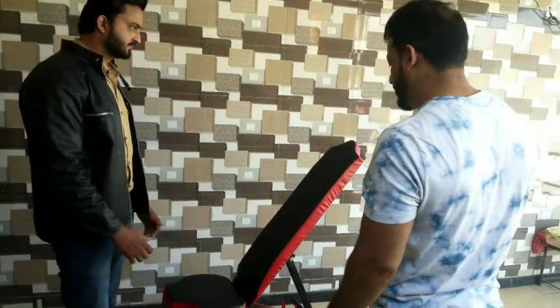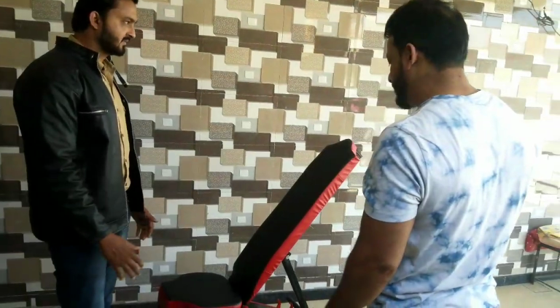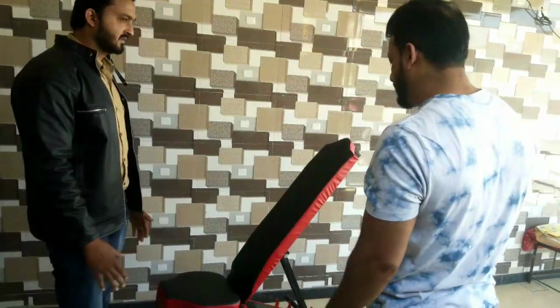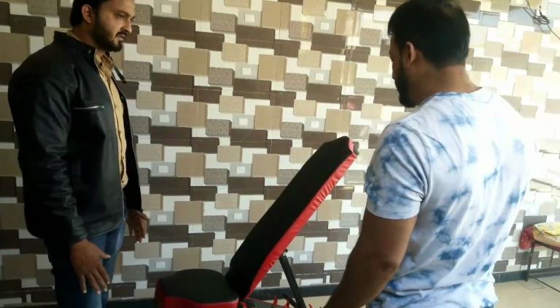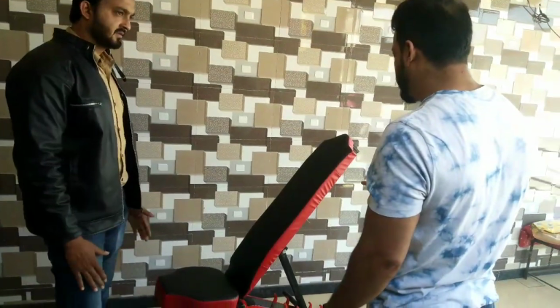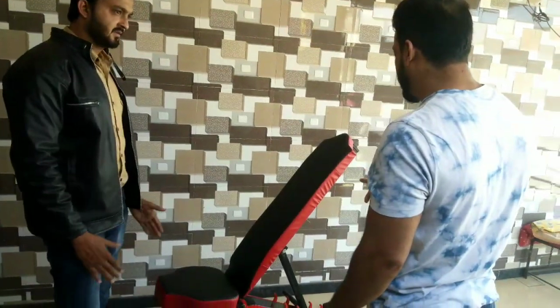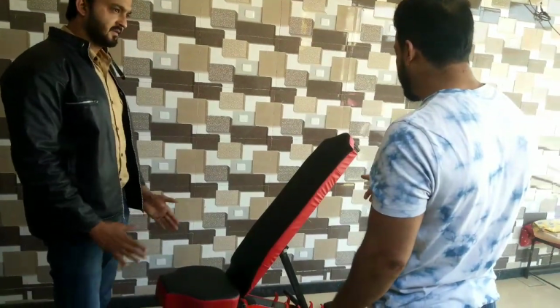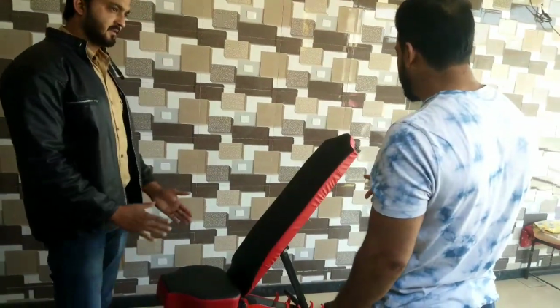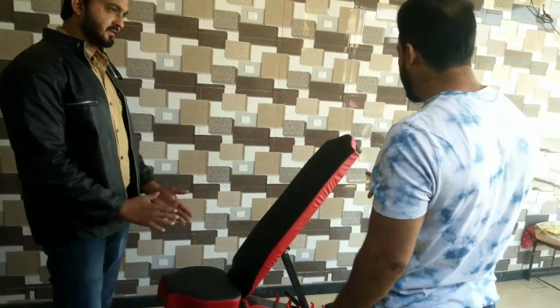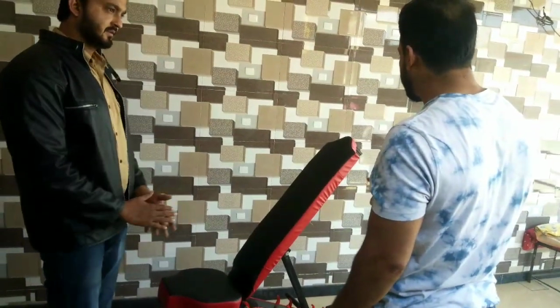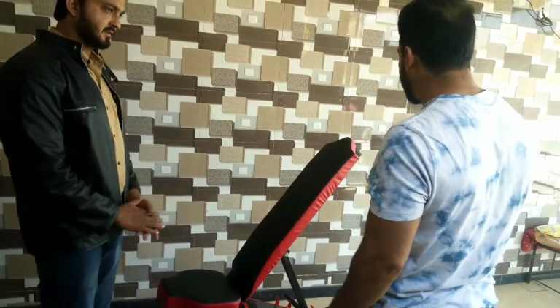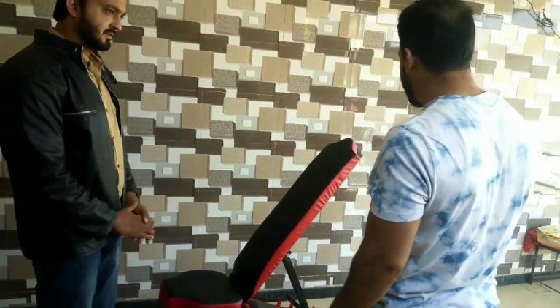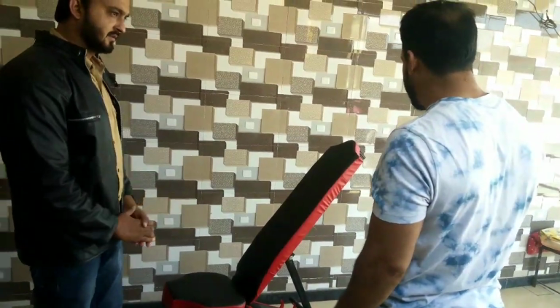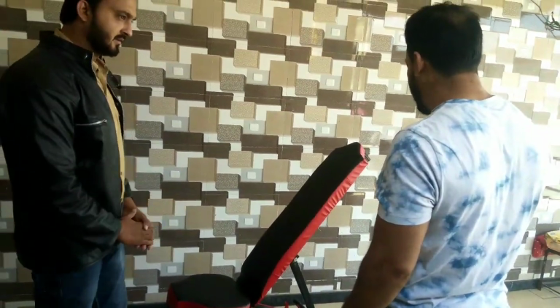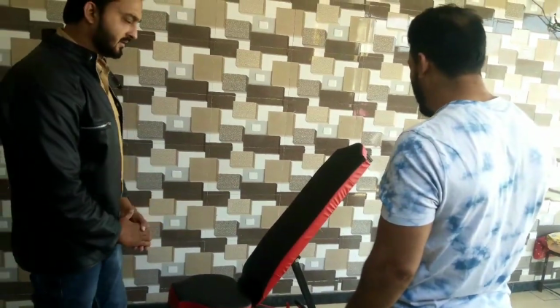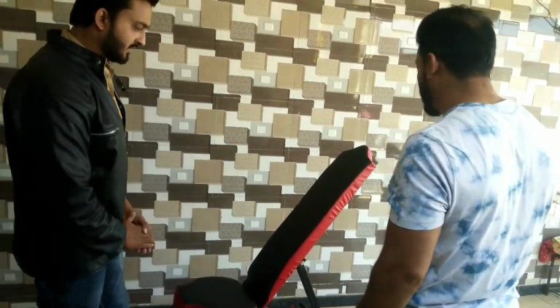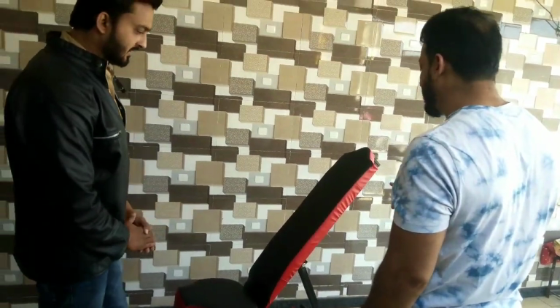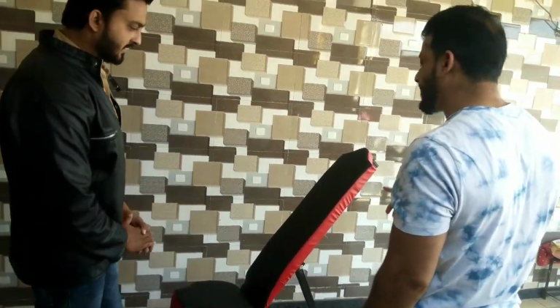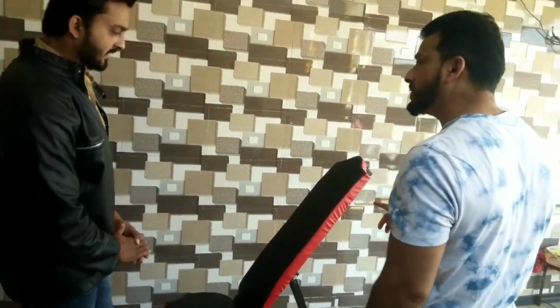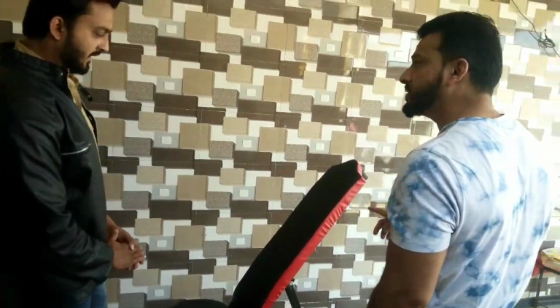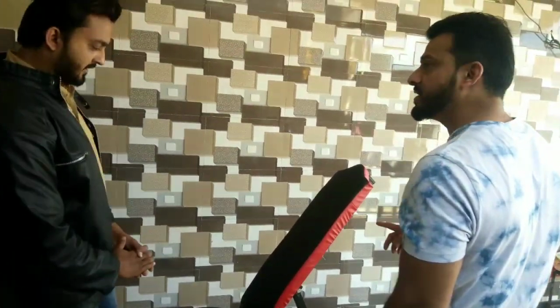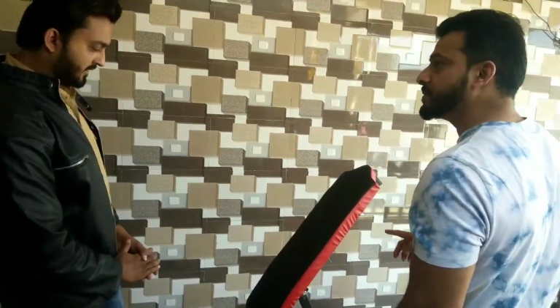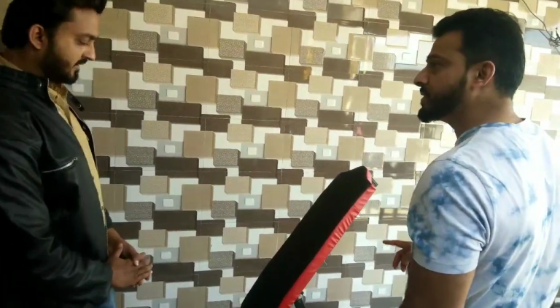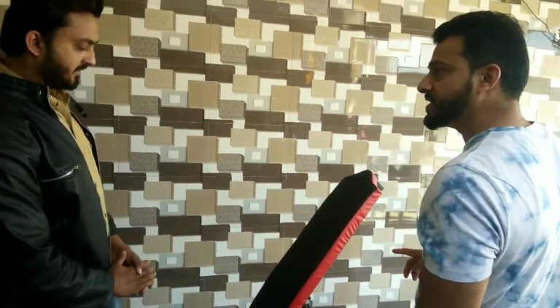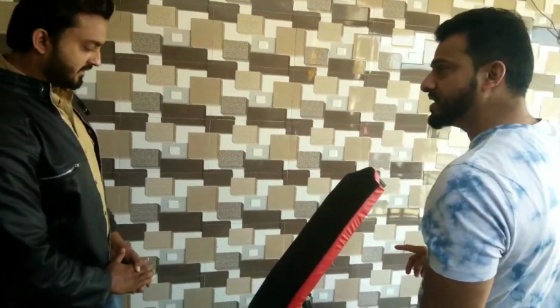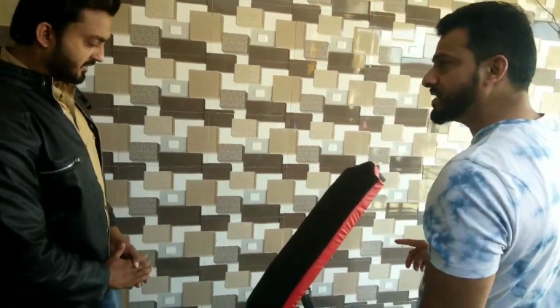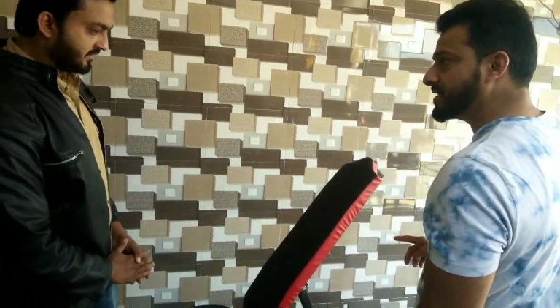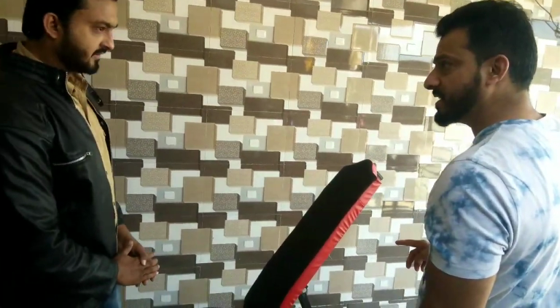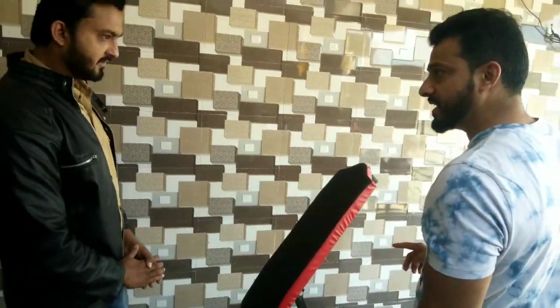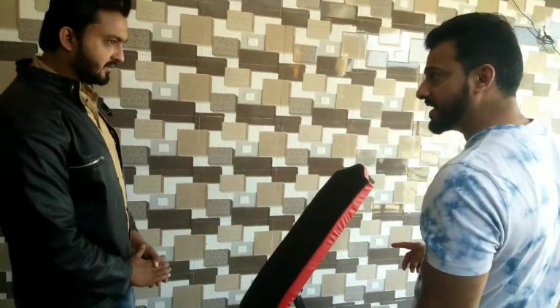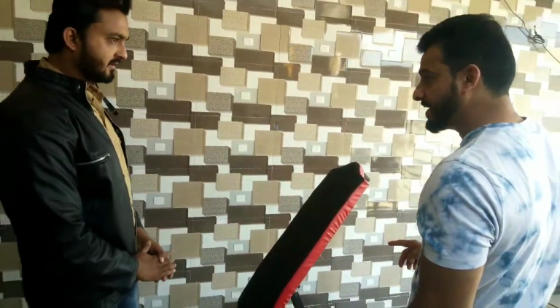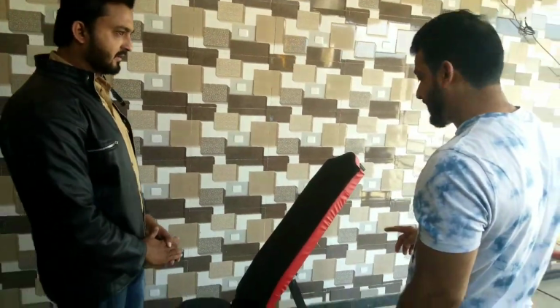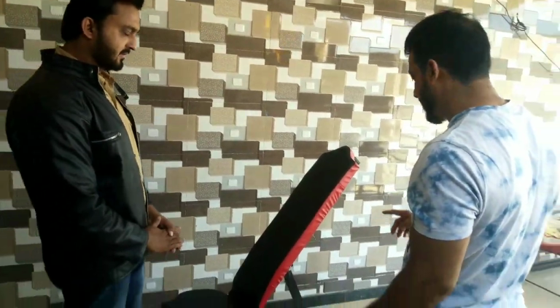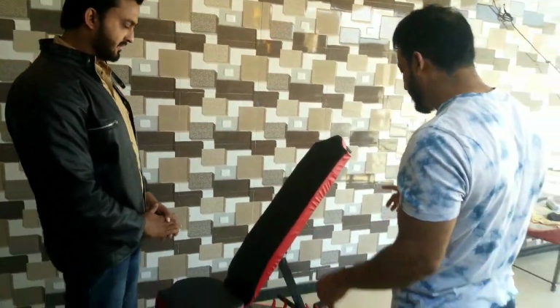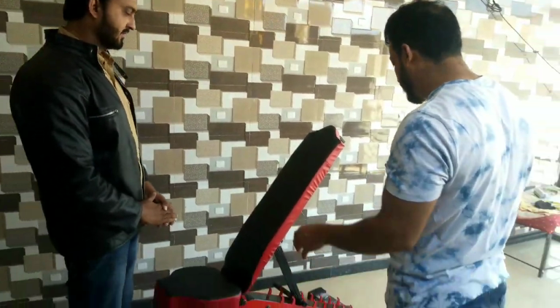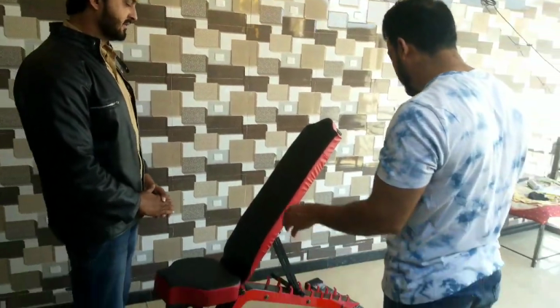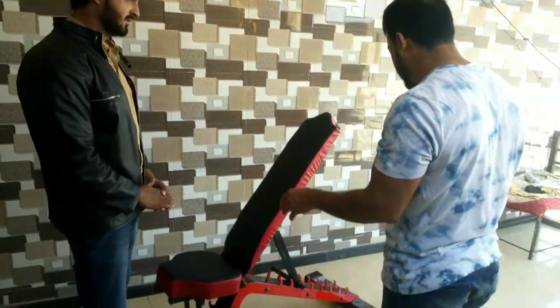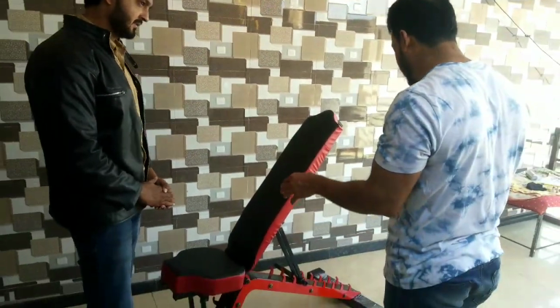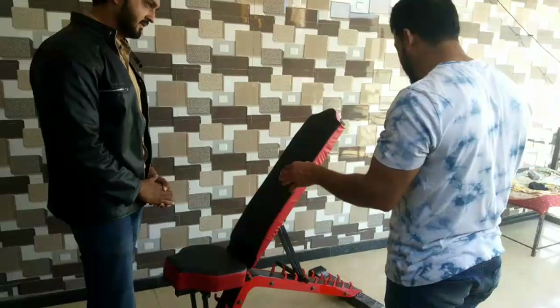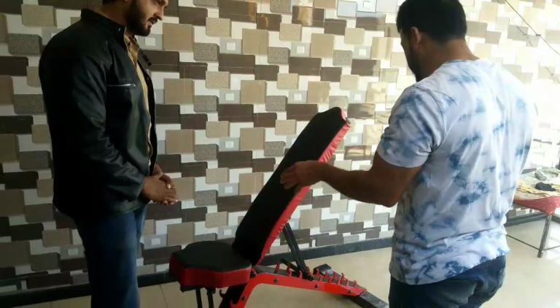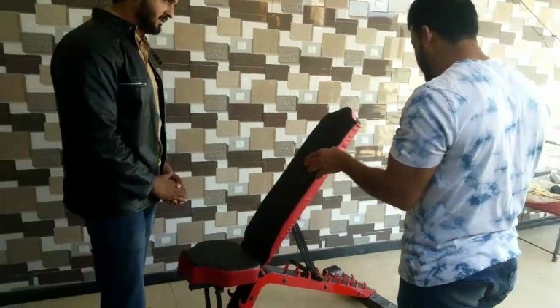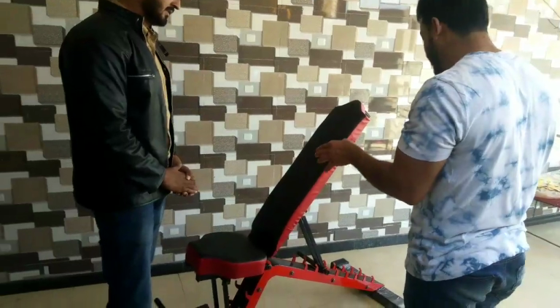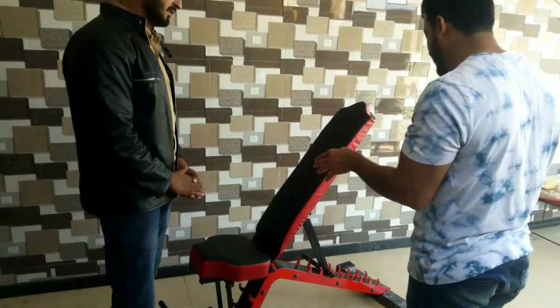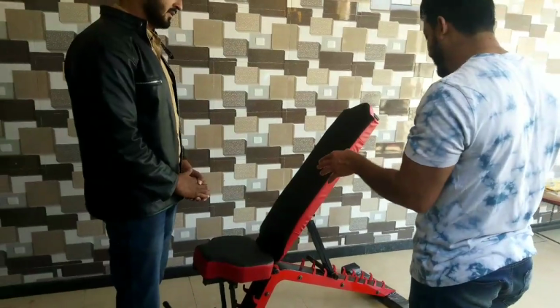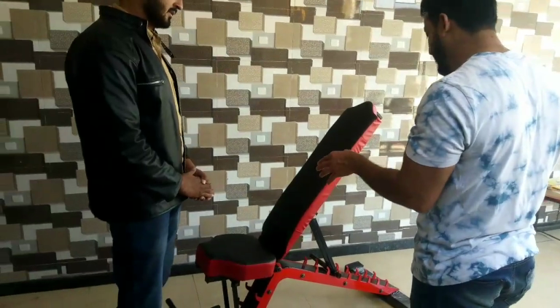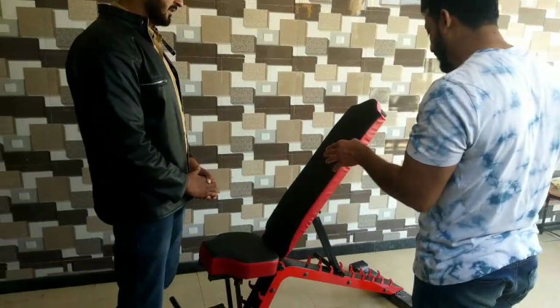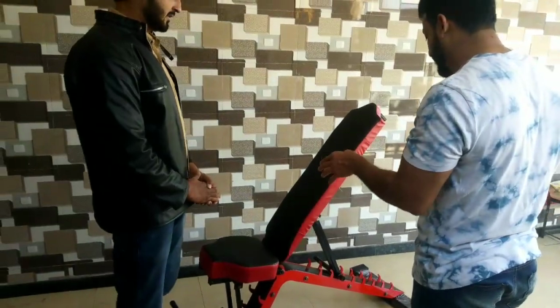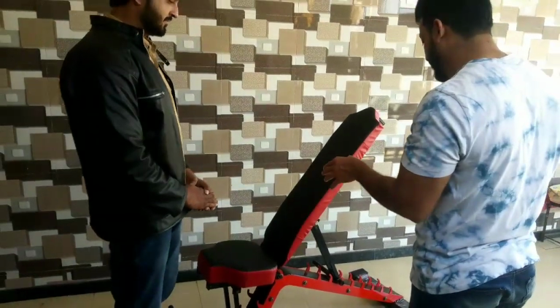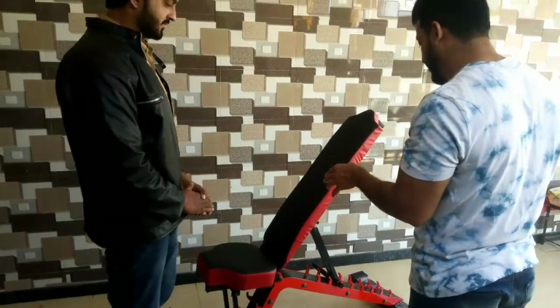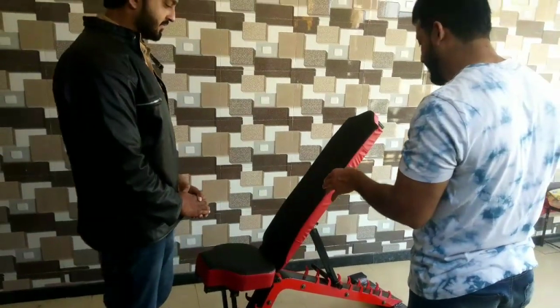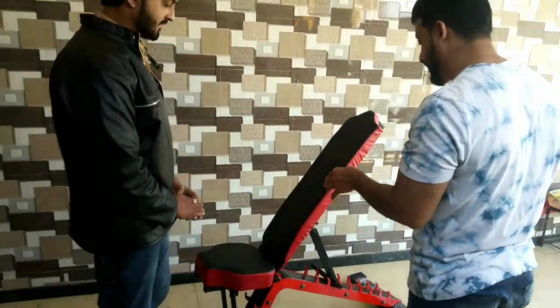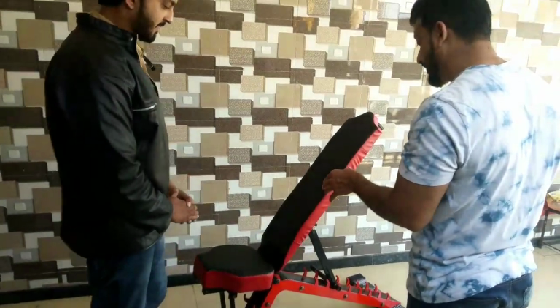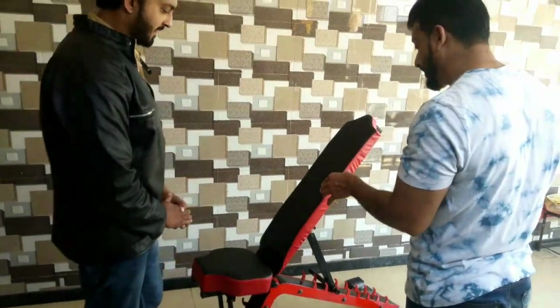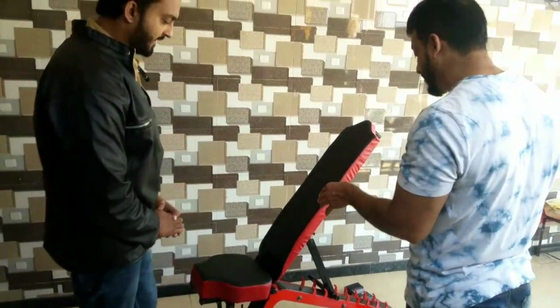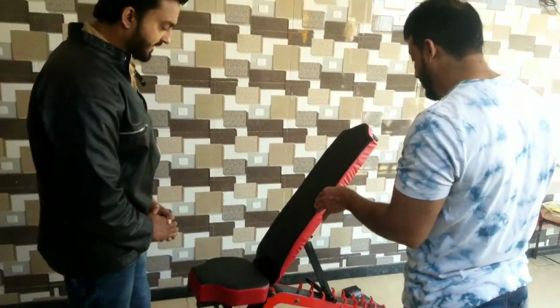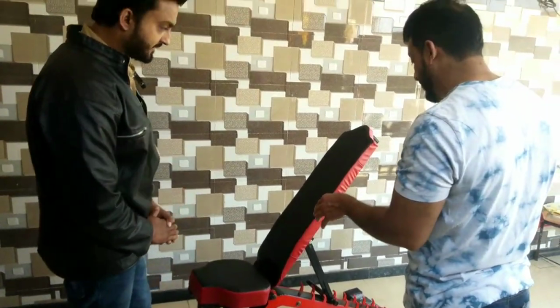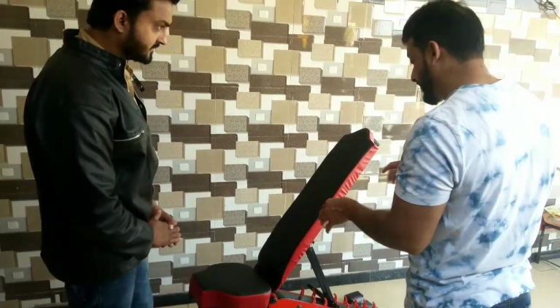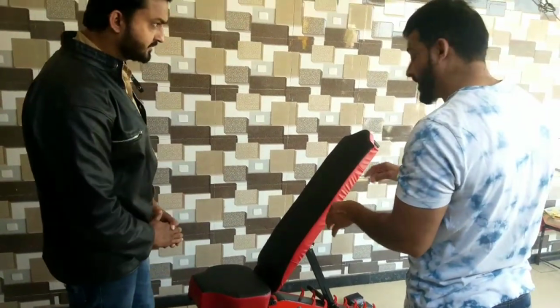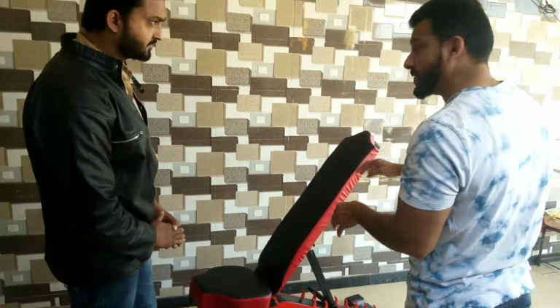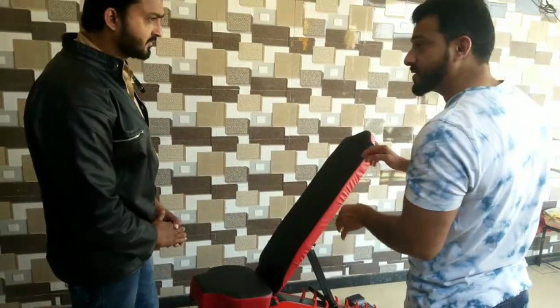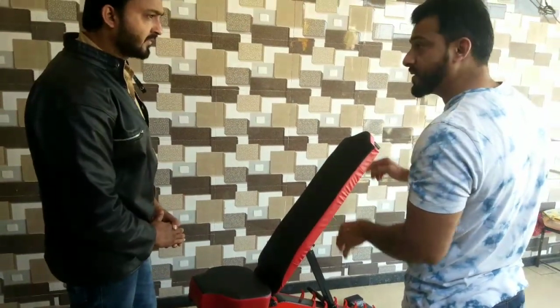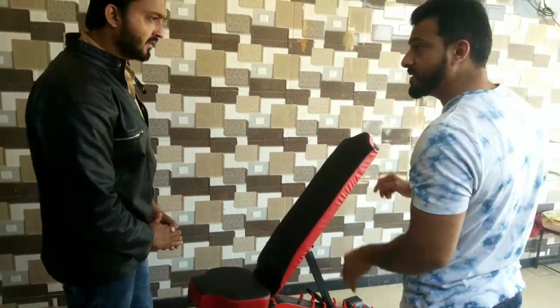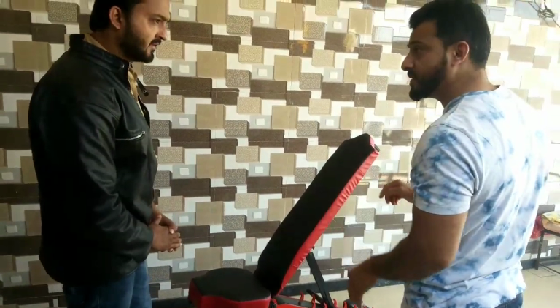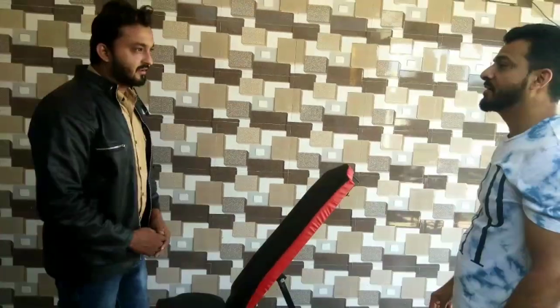Can you explain to me how I can use this machine? And what is the speciality of this machine? Can you explain to me?